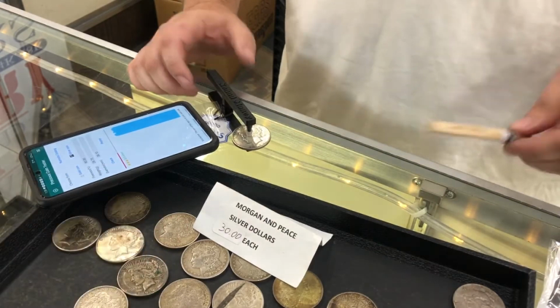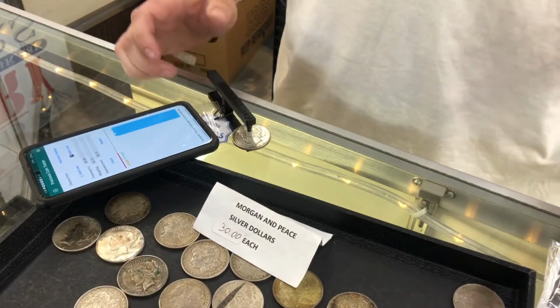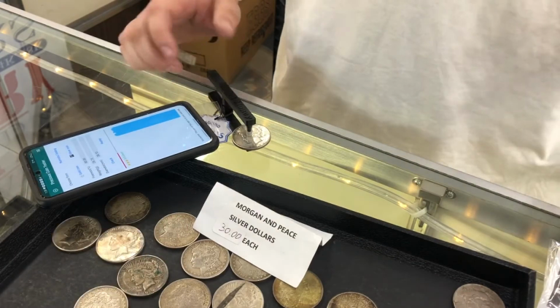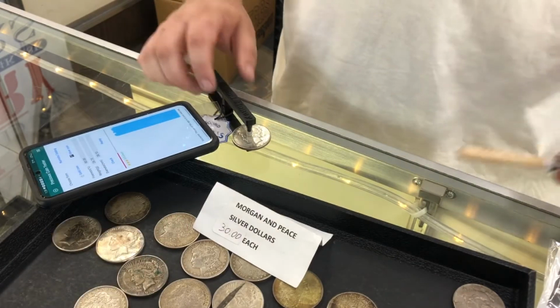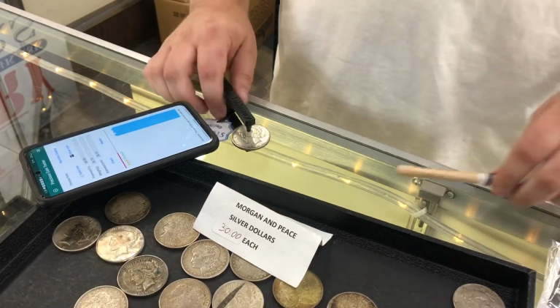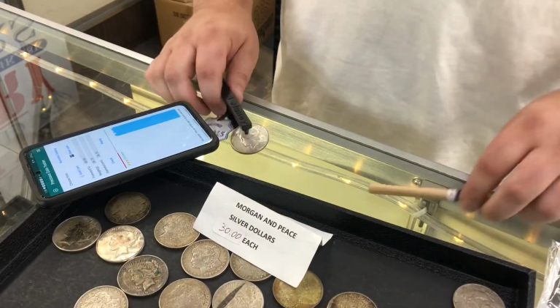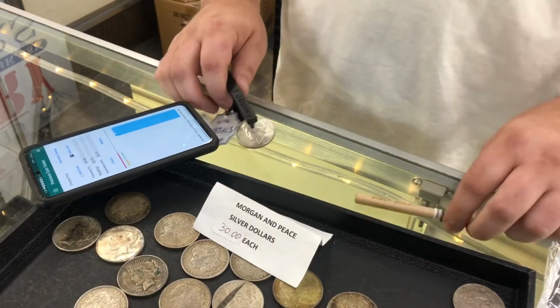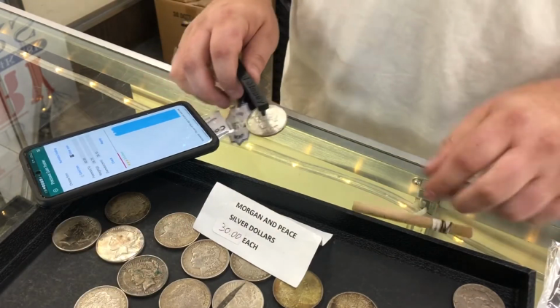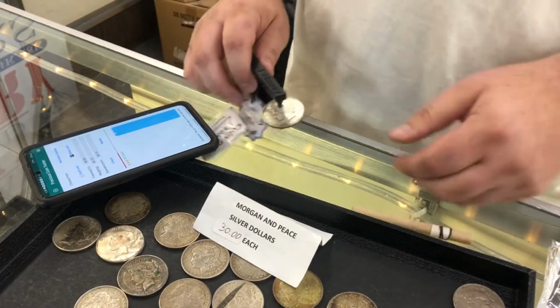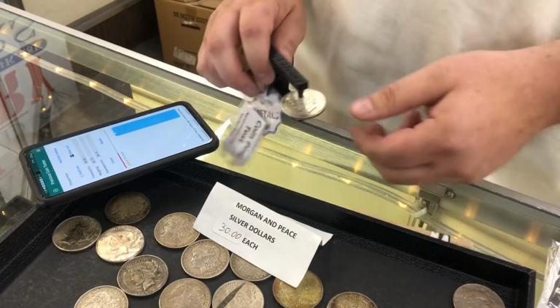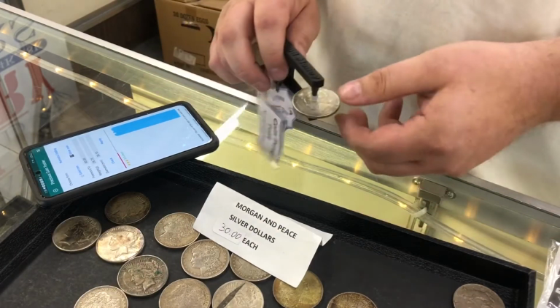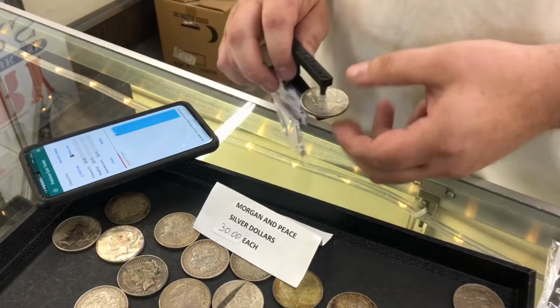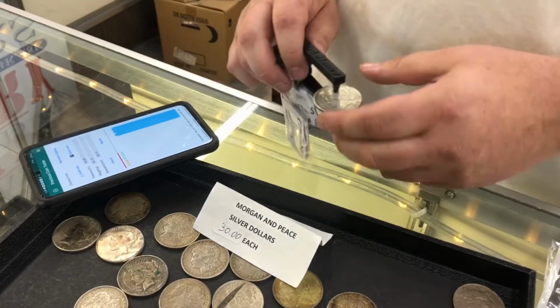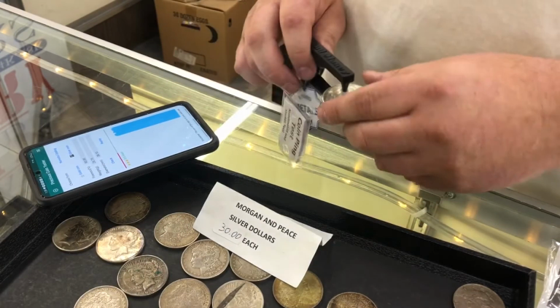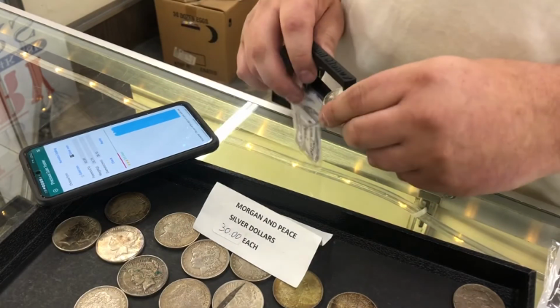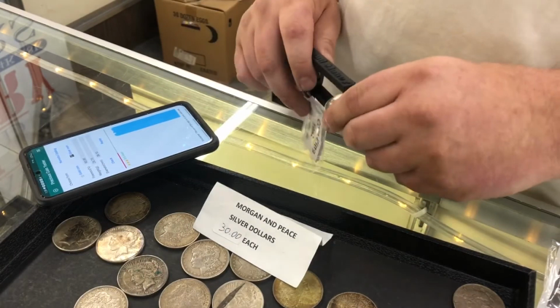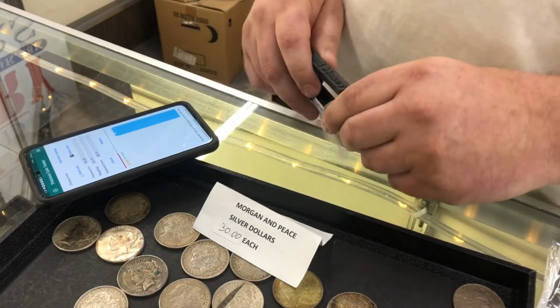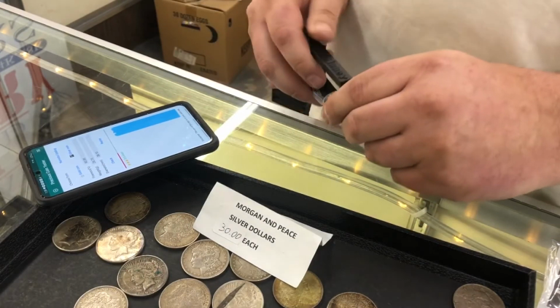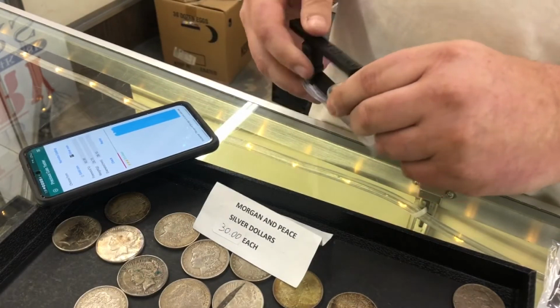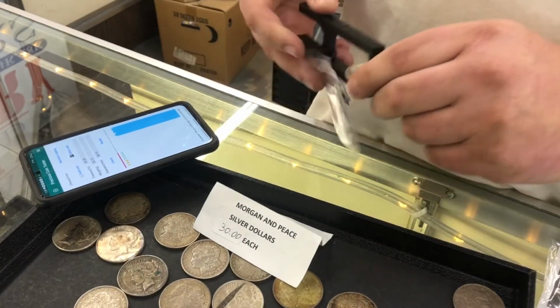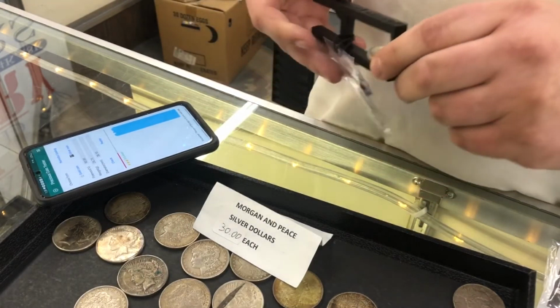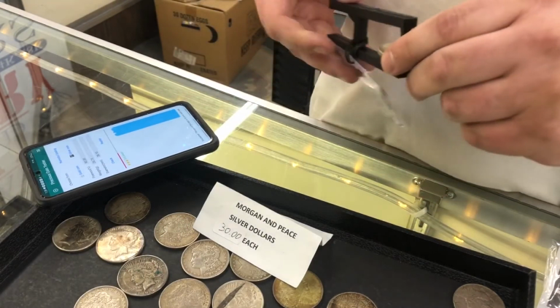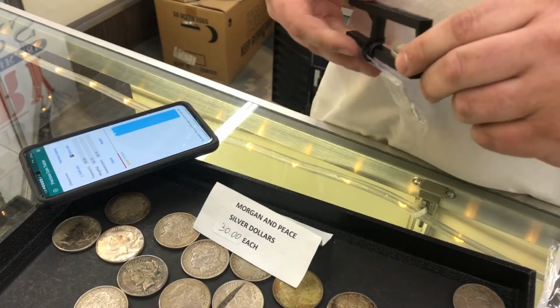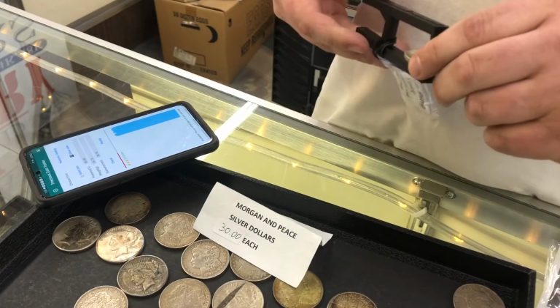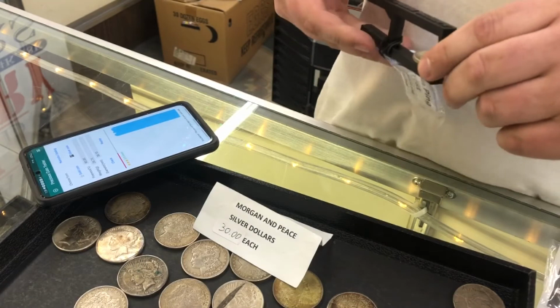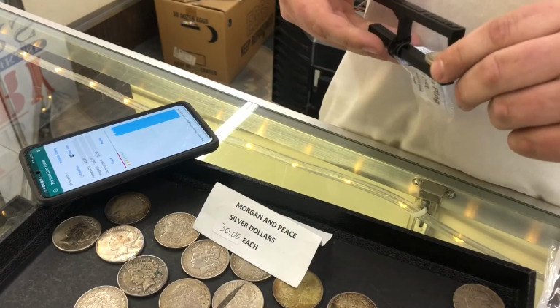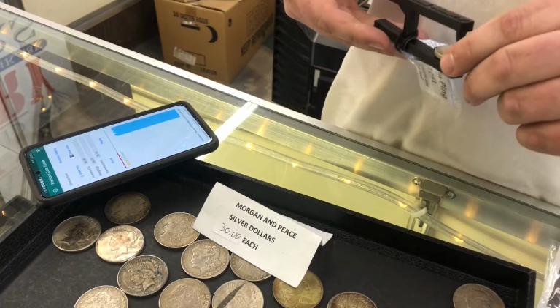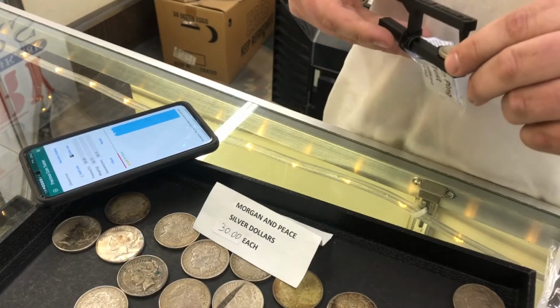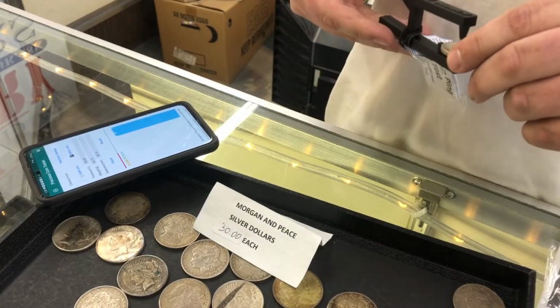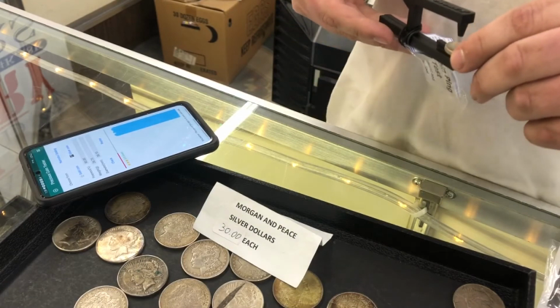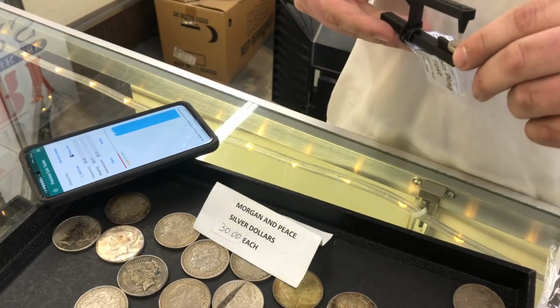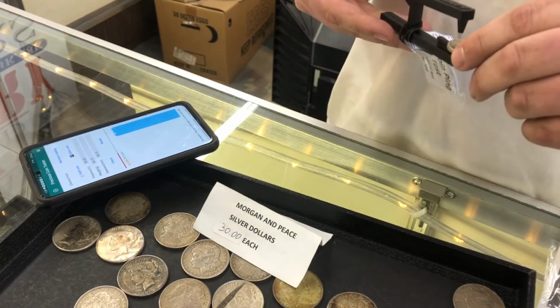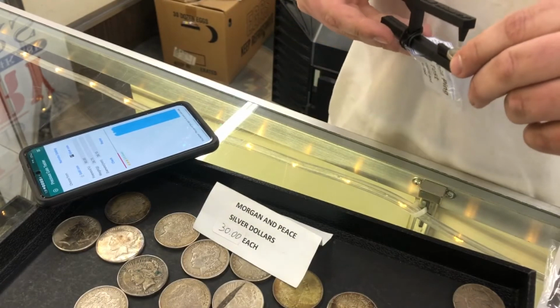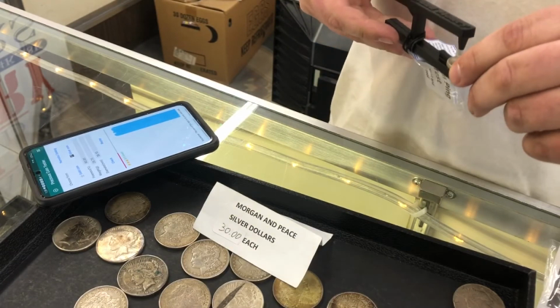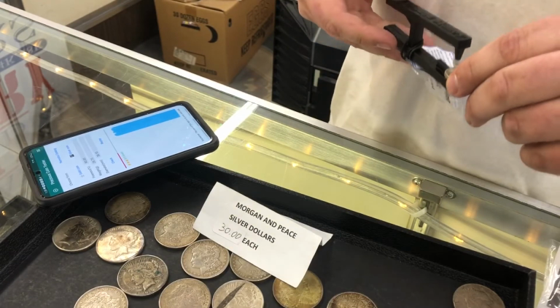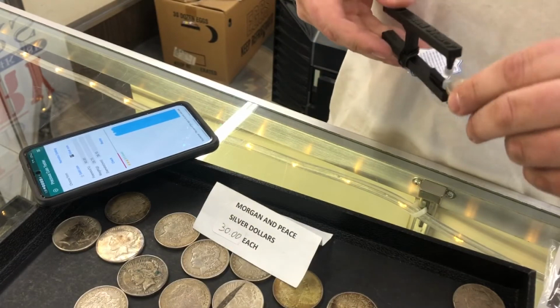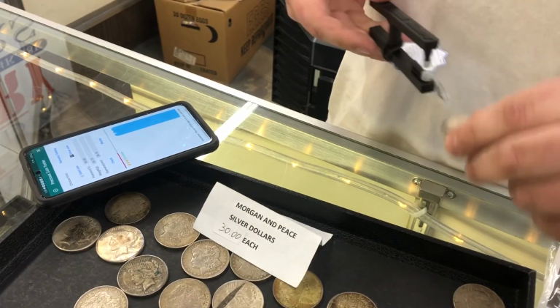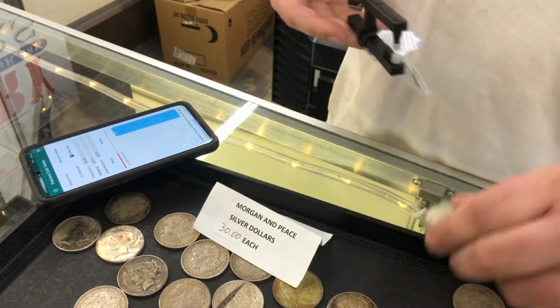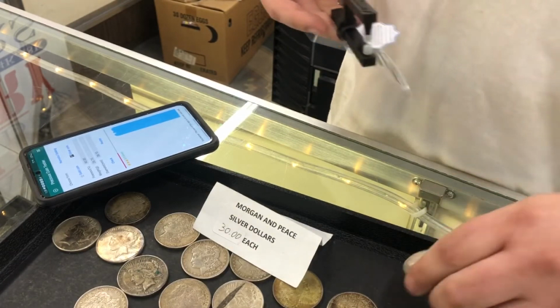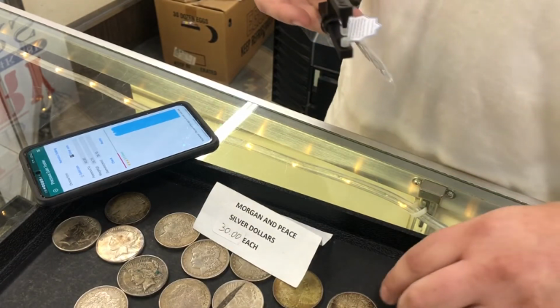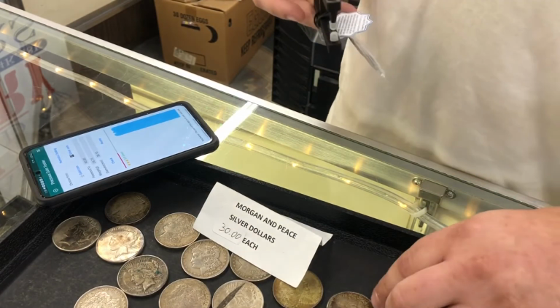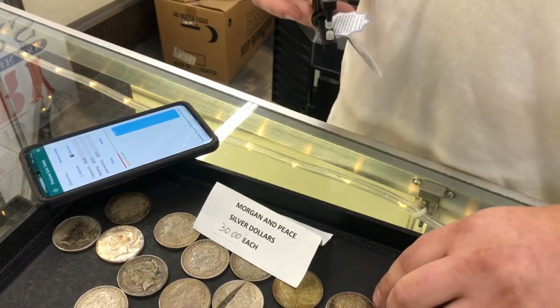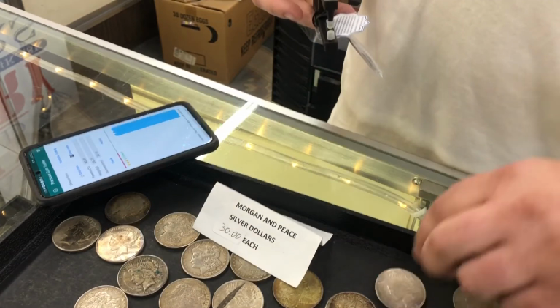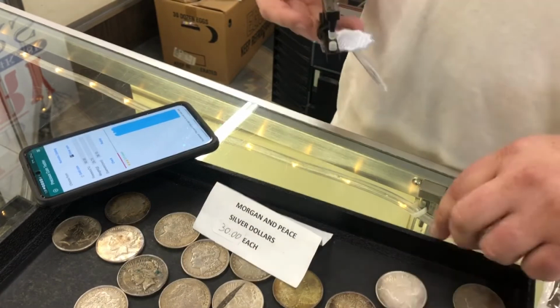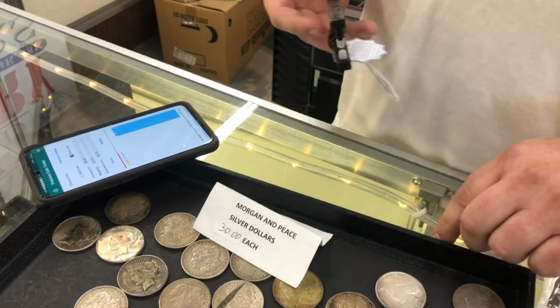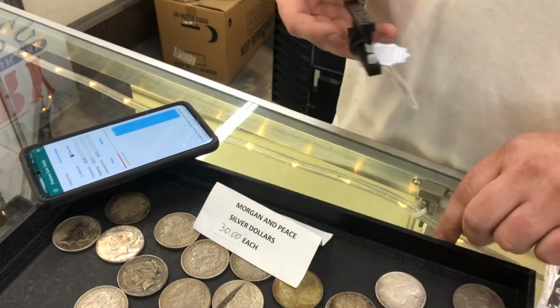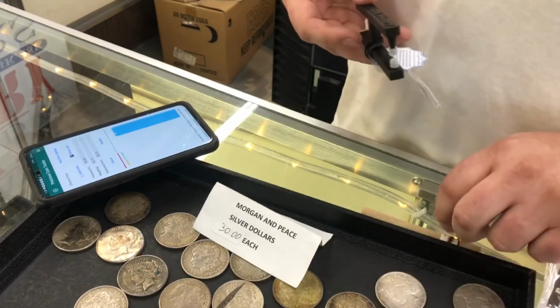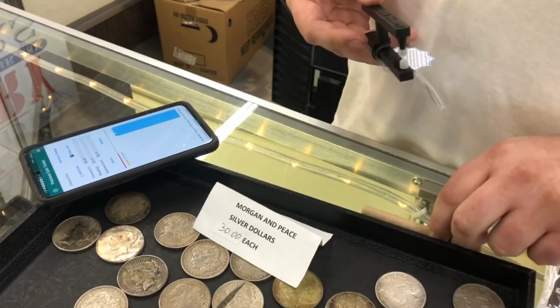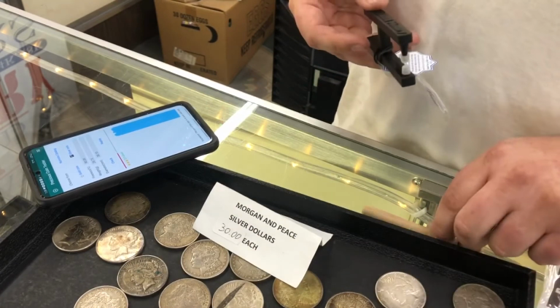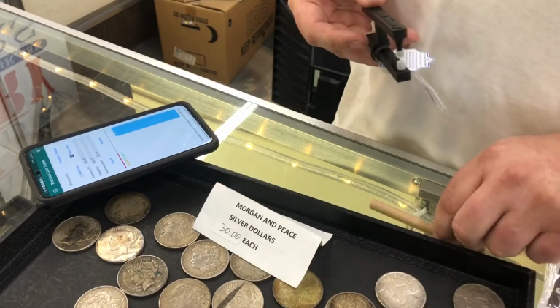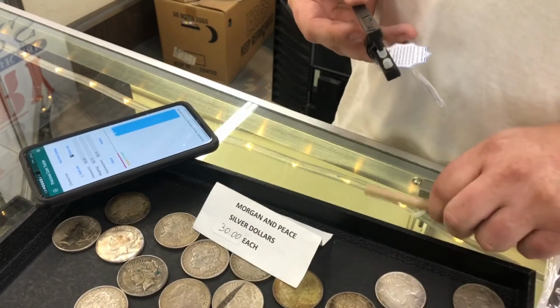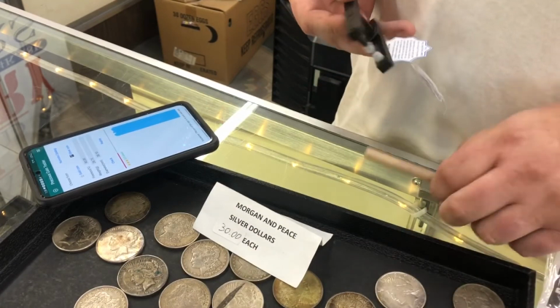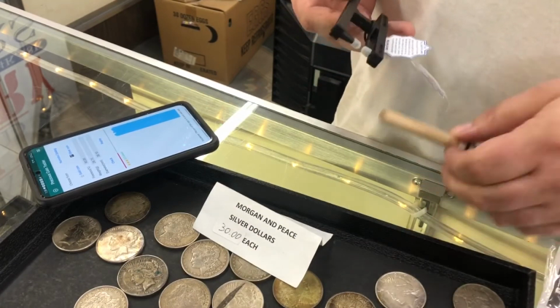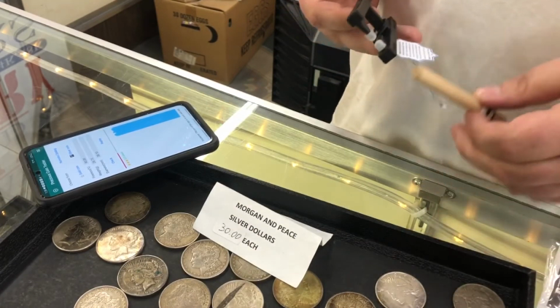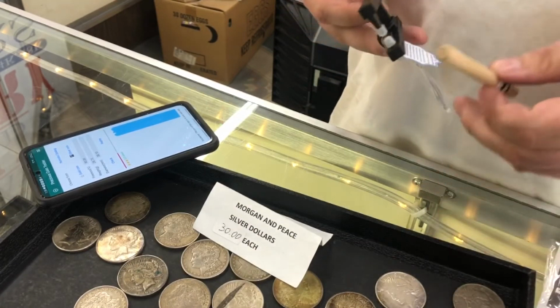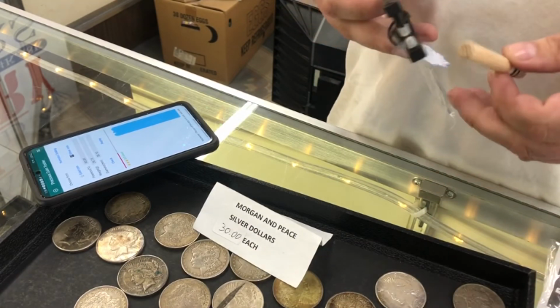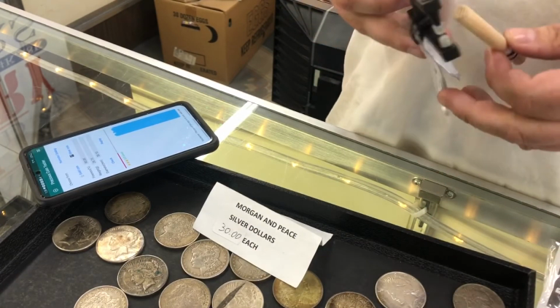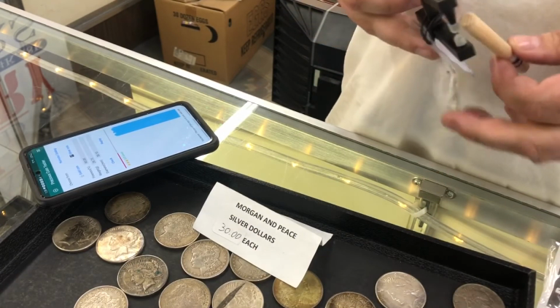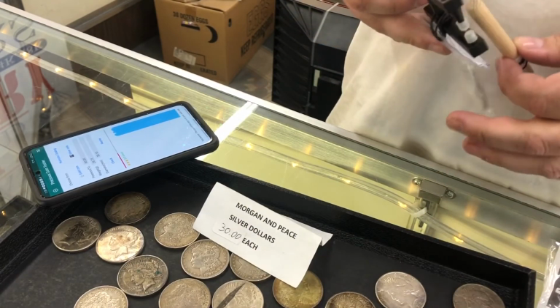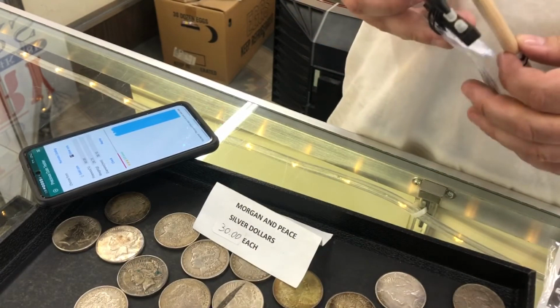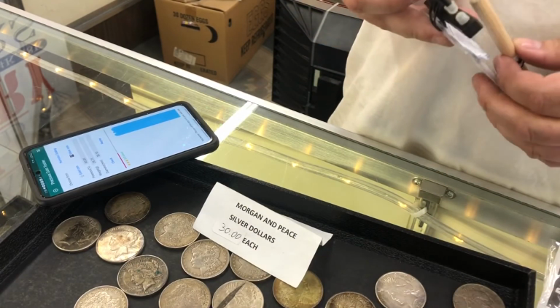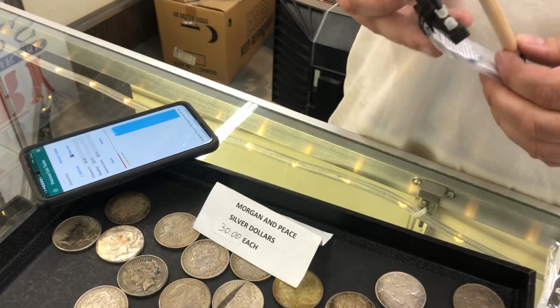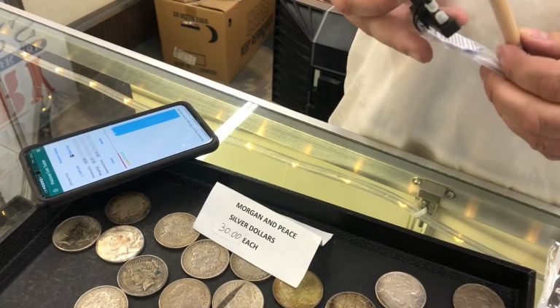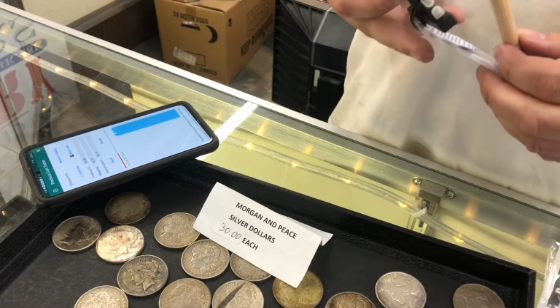Yeah, awesome. Yeah, this is sweet, this is awesome. Yeah, it's only testing for the silver content though, right? It's not gonna test for like a key date or anything like that.